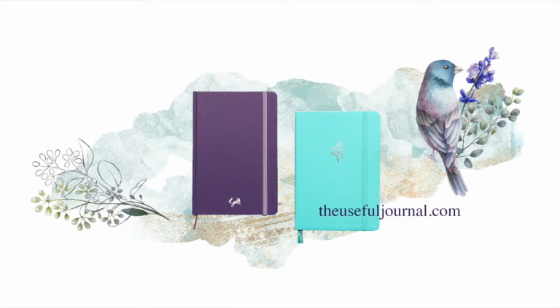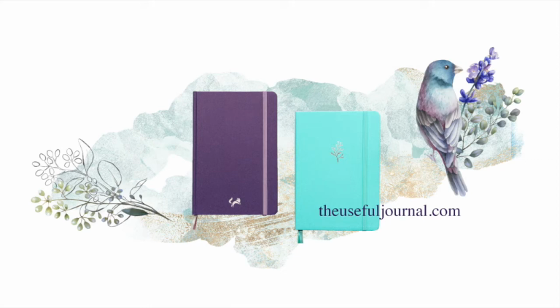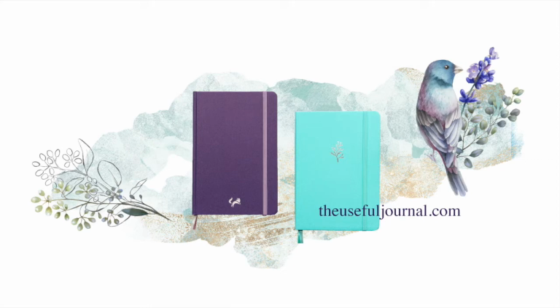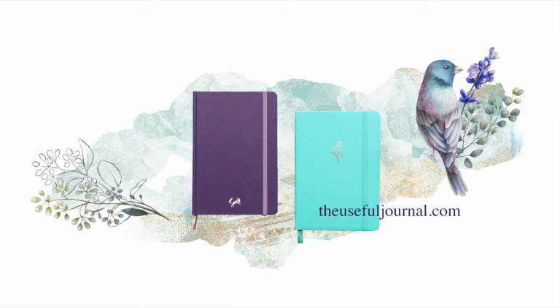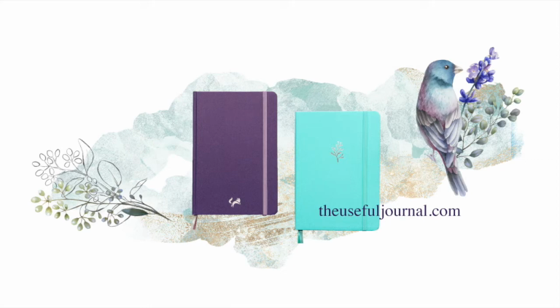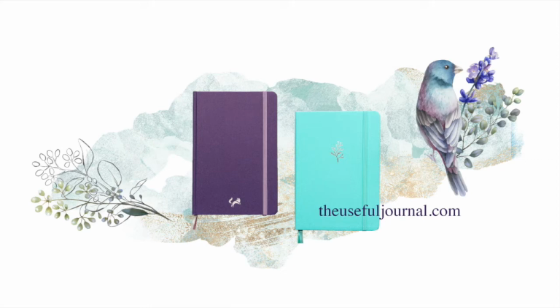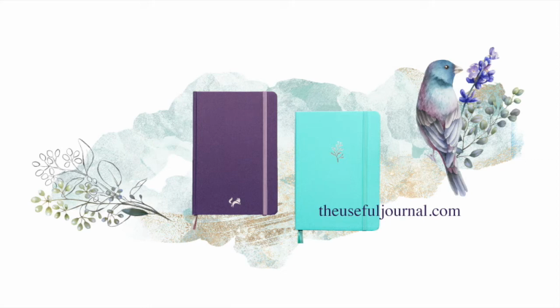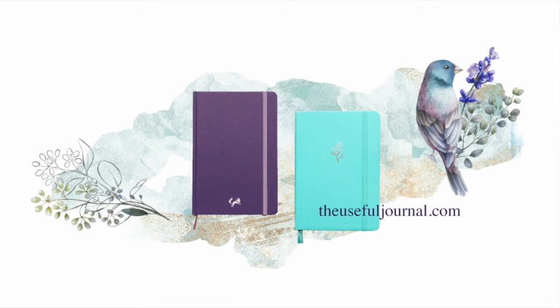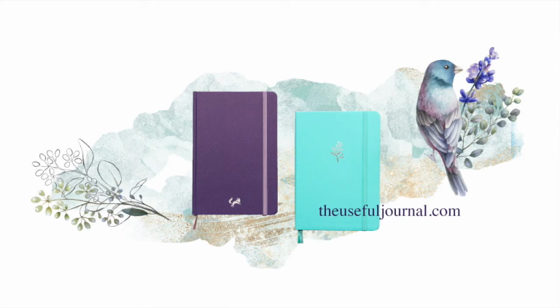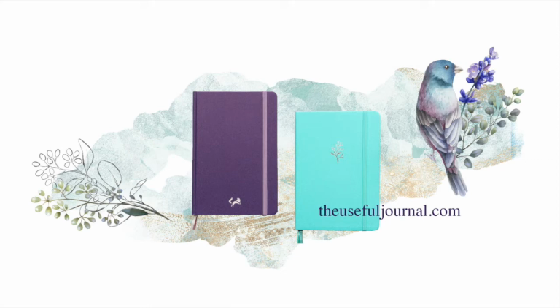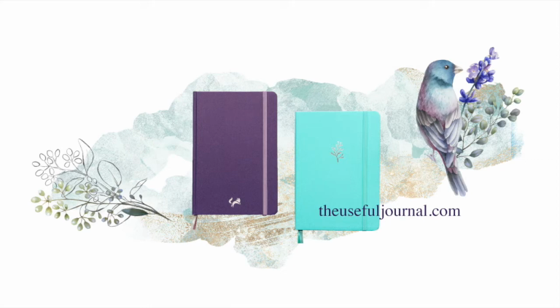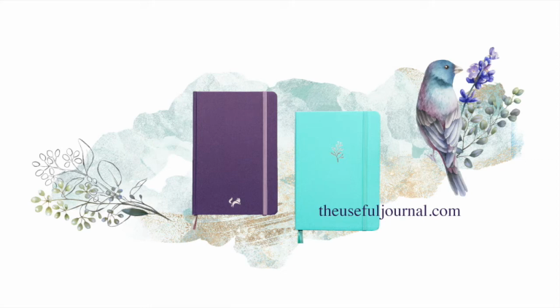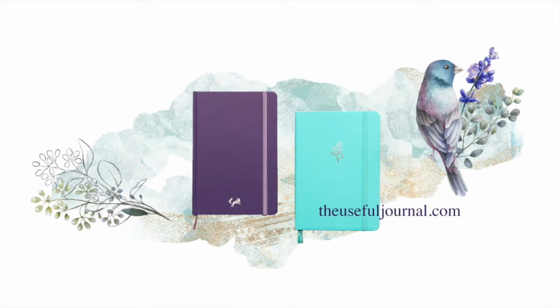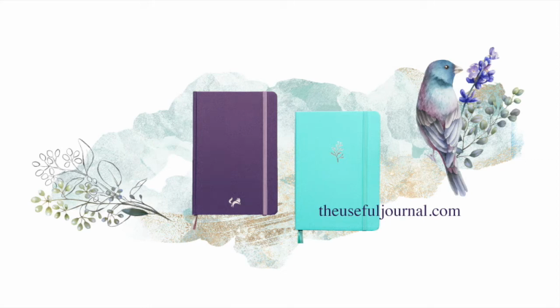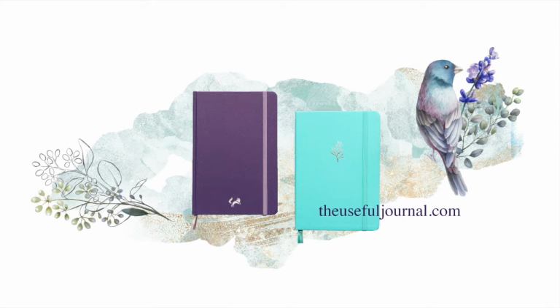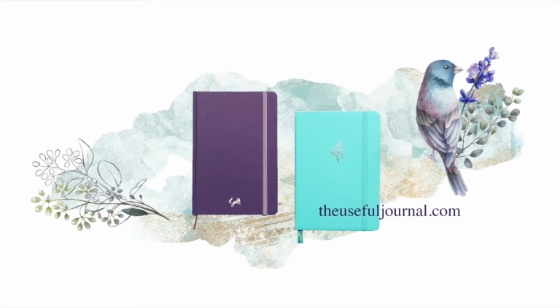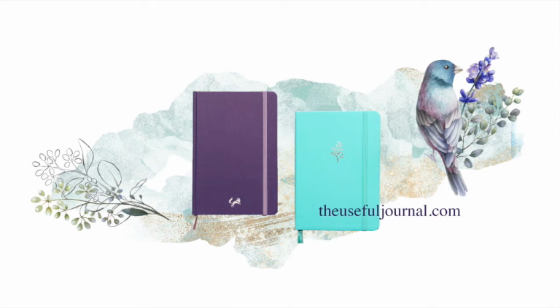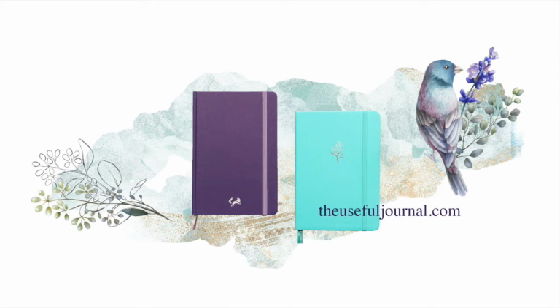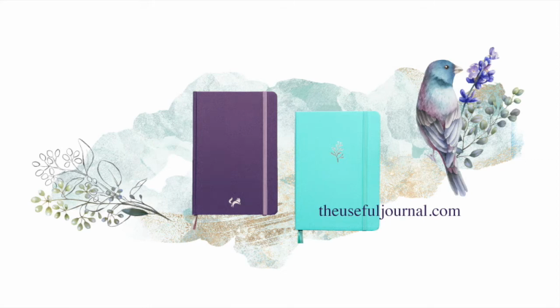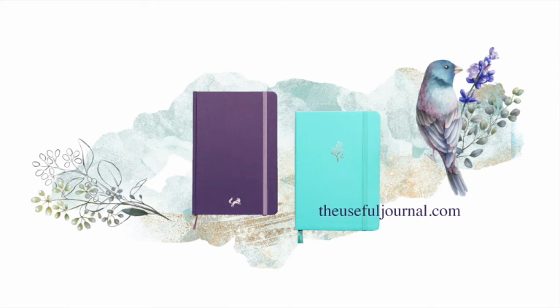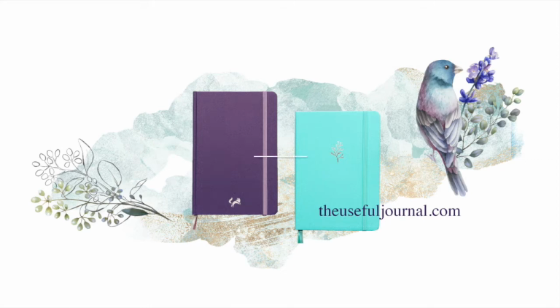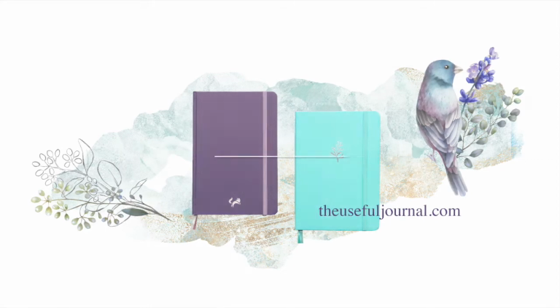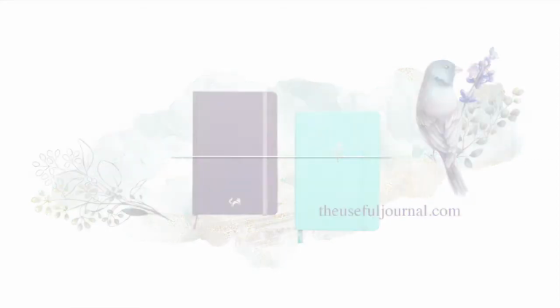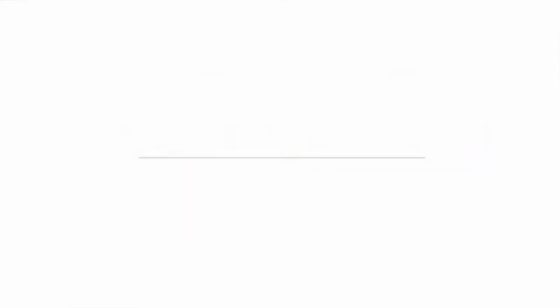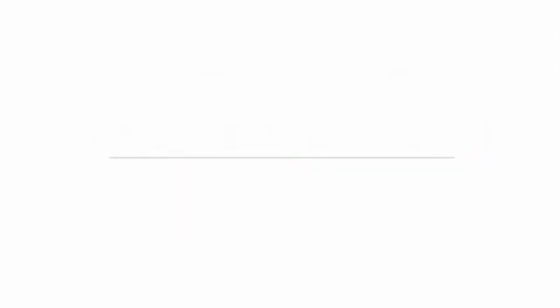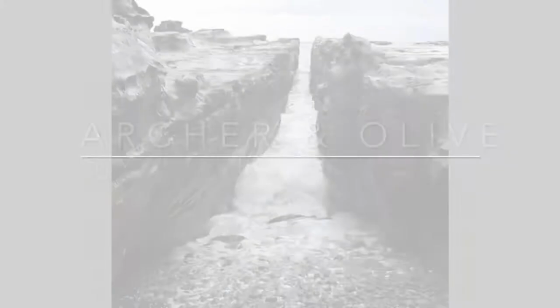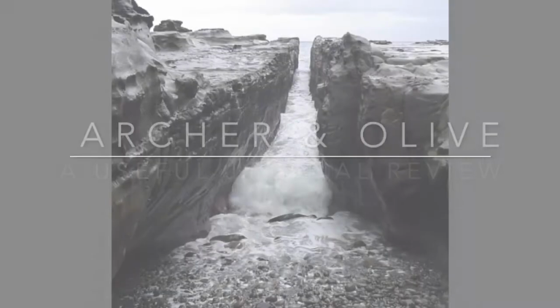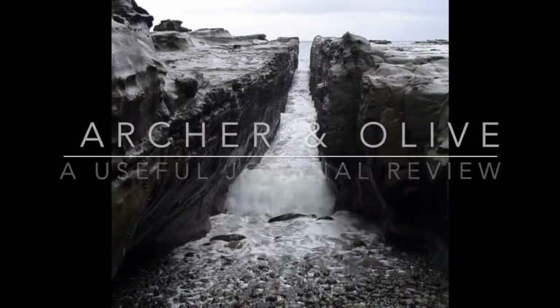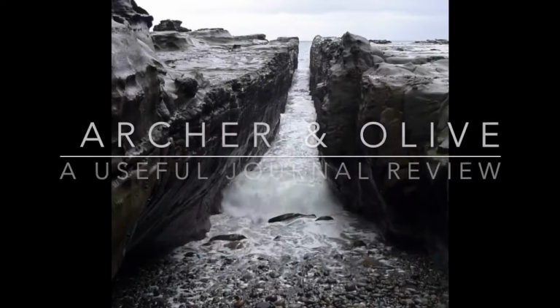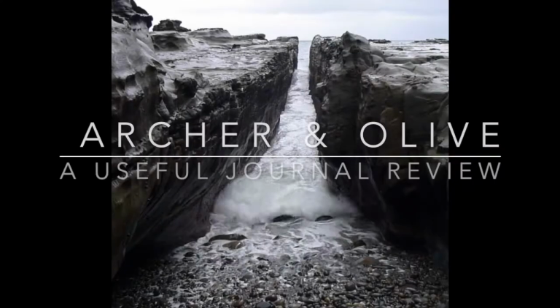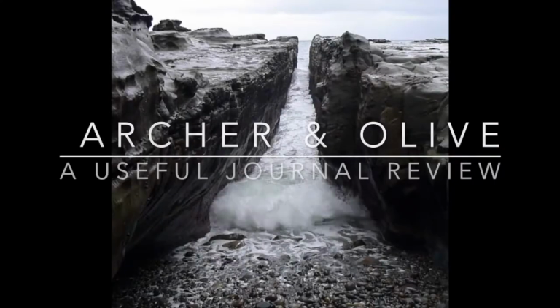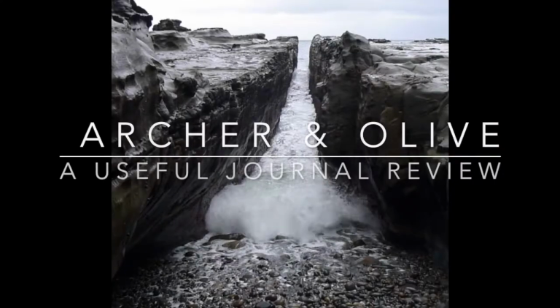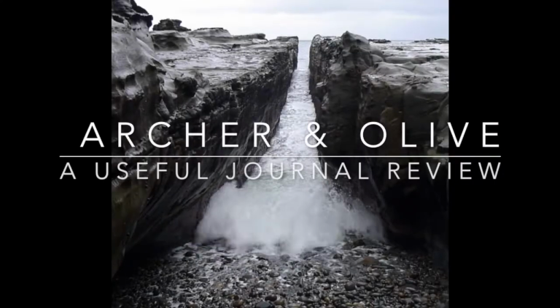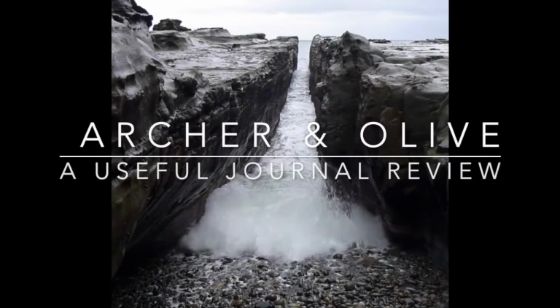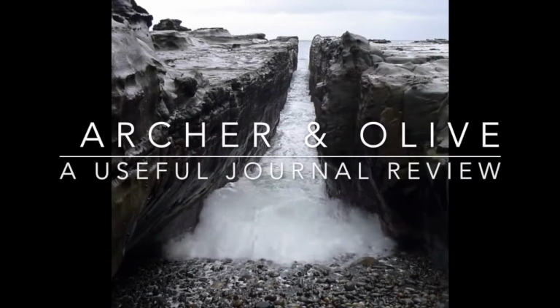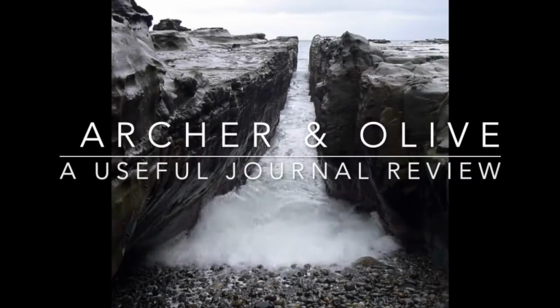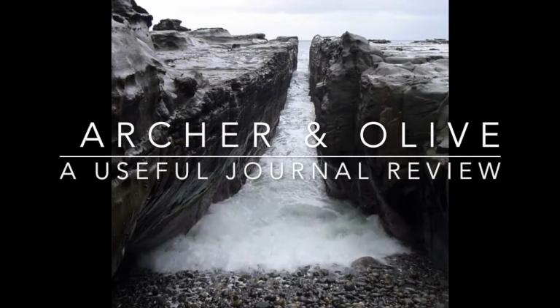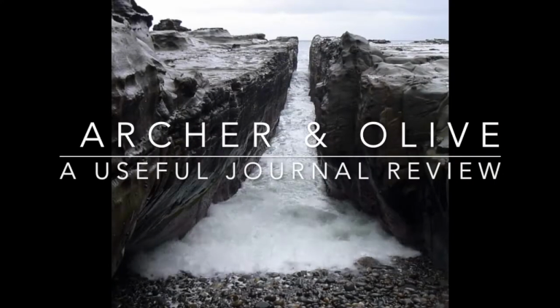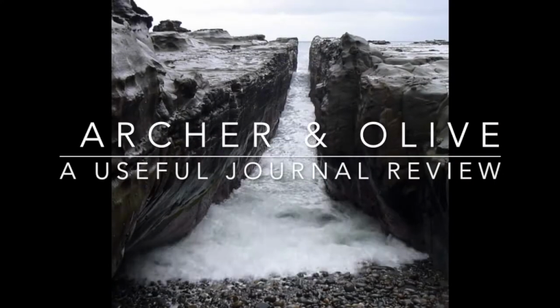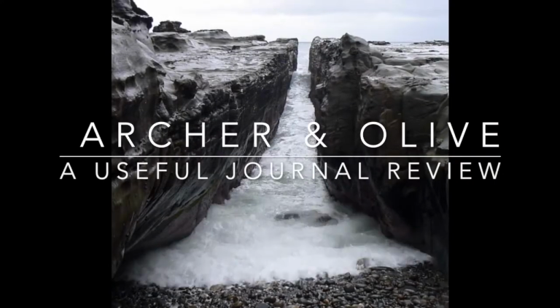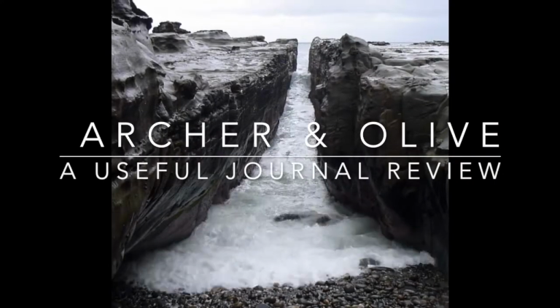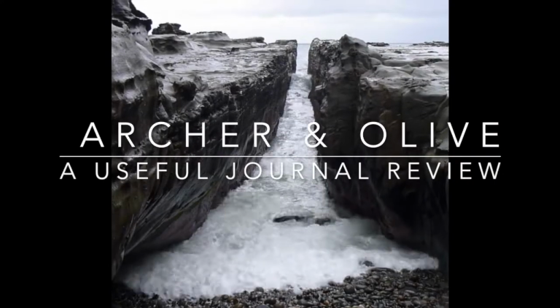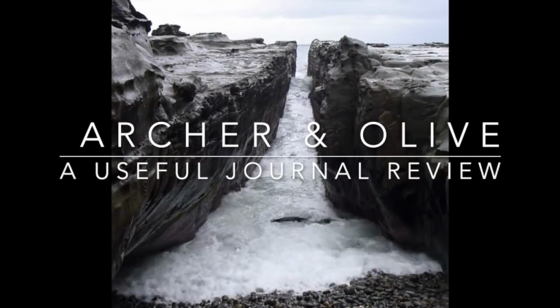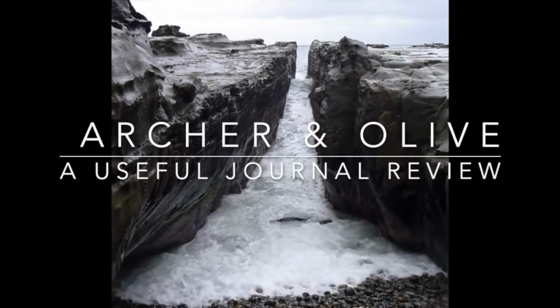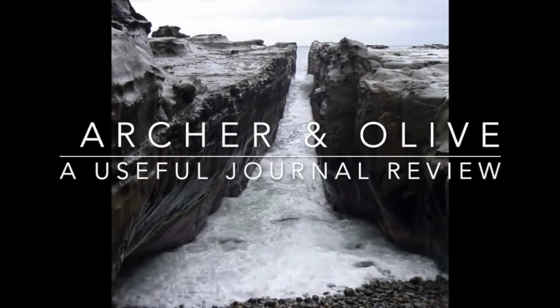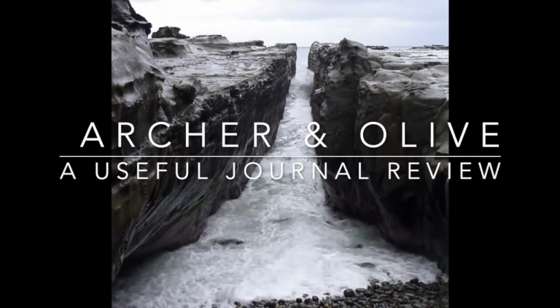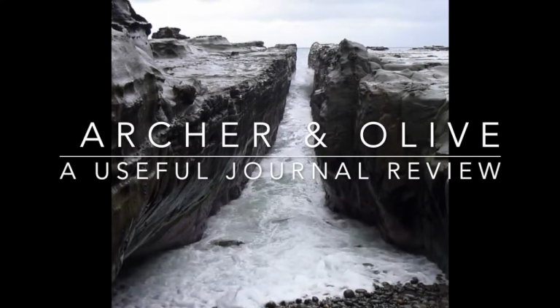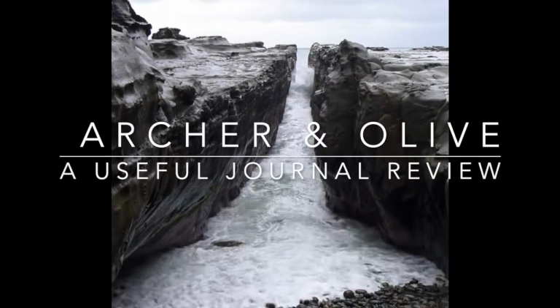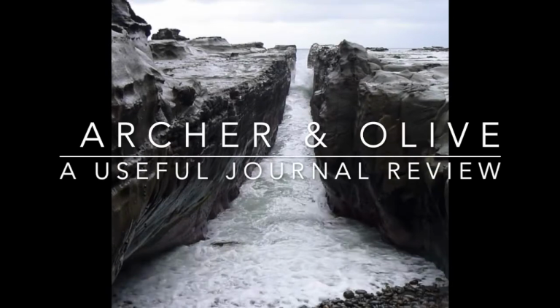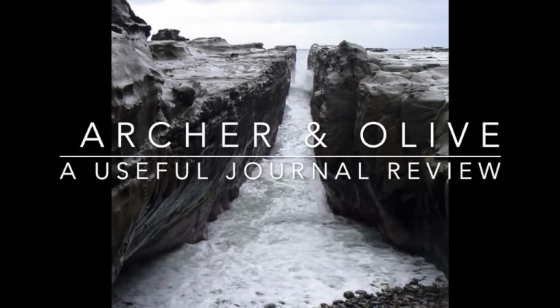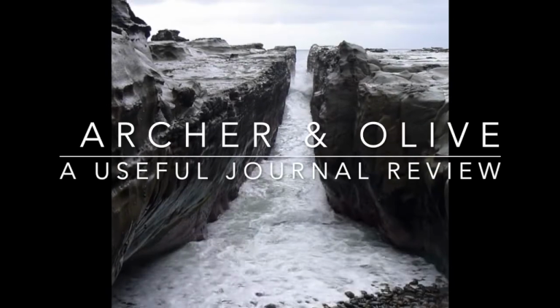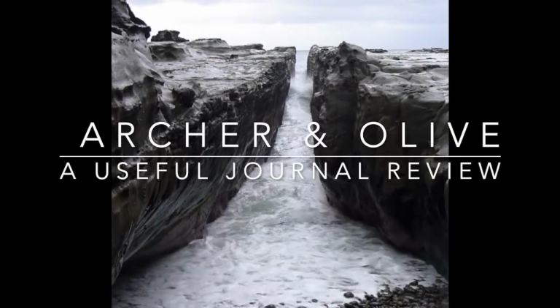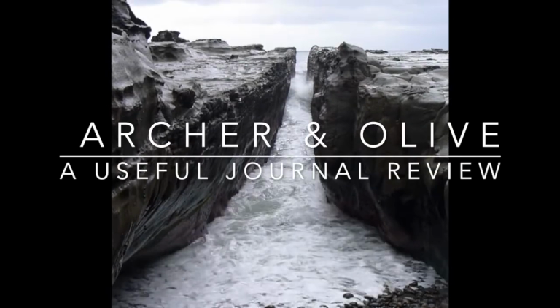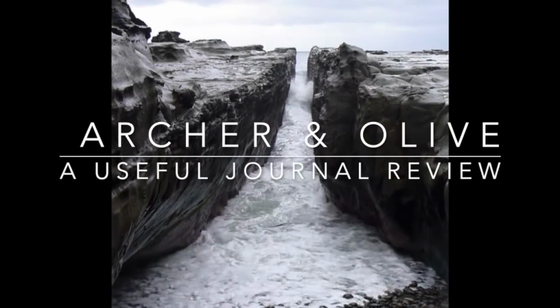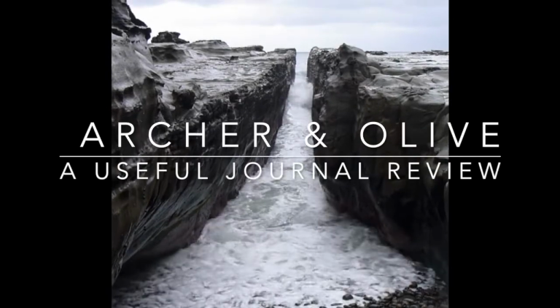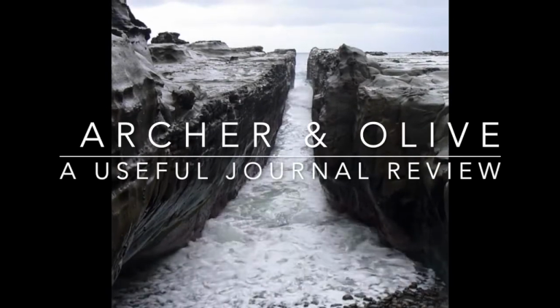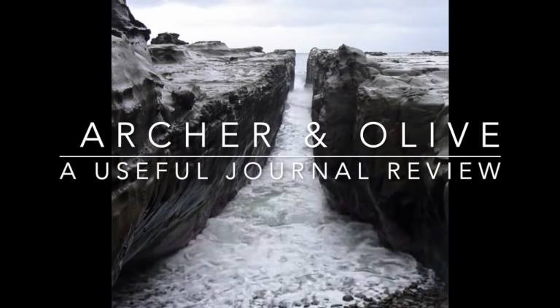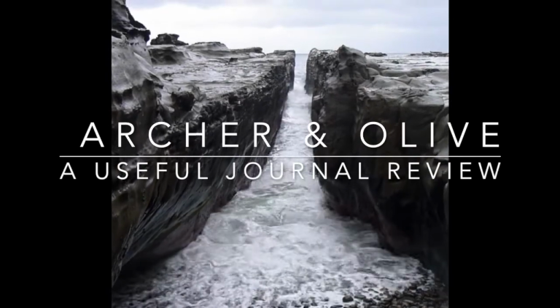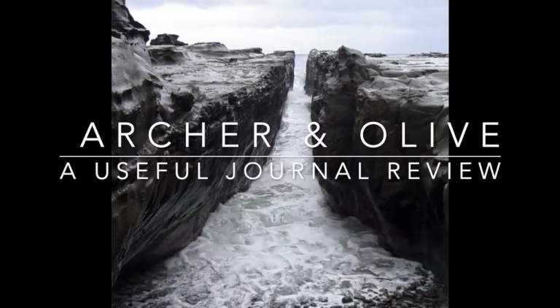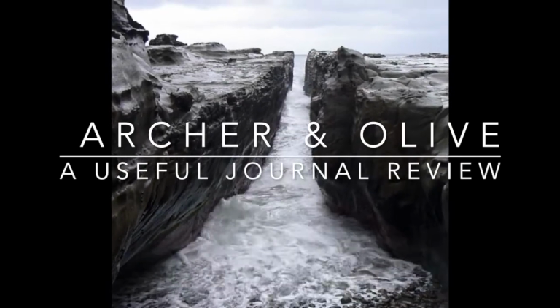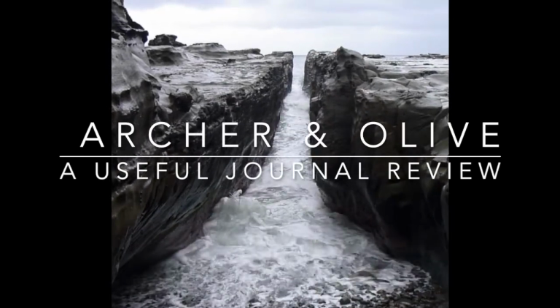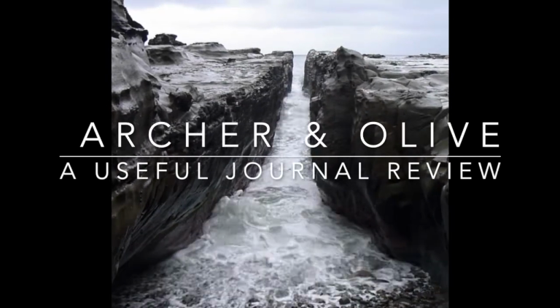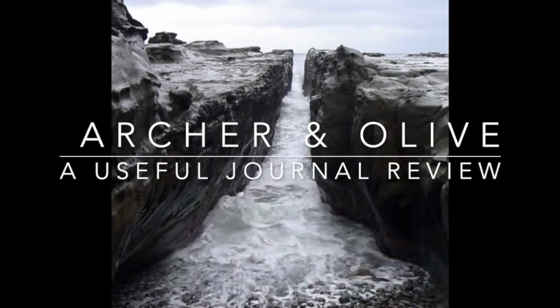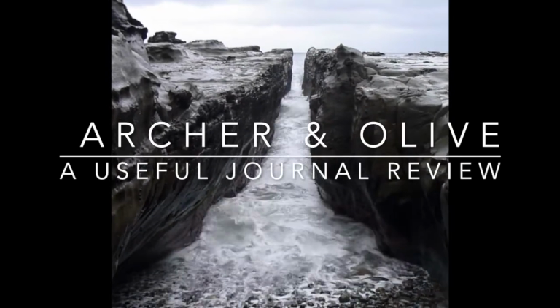Hi everyone, this is Ruby from the Useful Journal. I'm bringing you my review of the Archer and Olive journals.